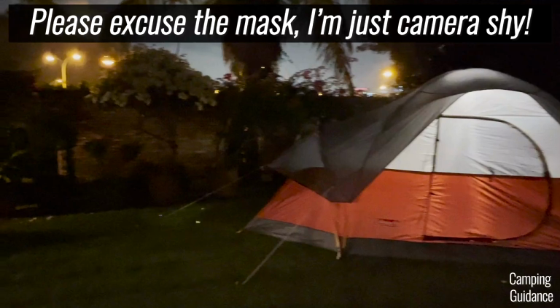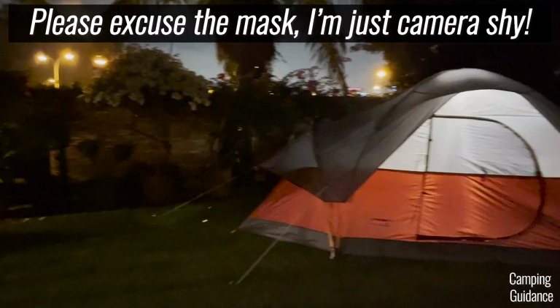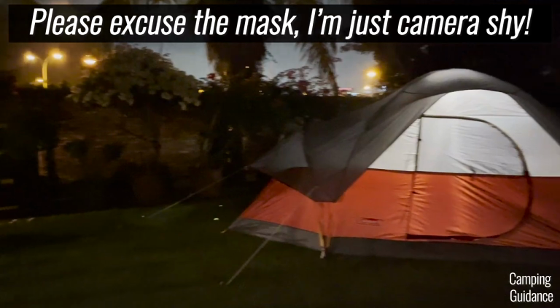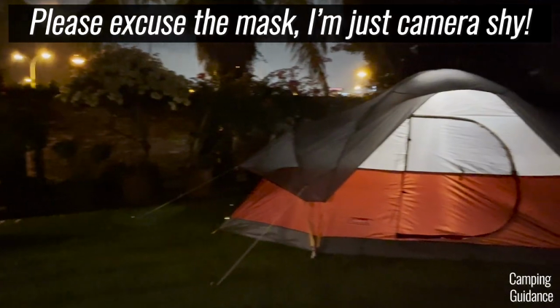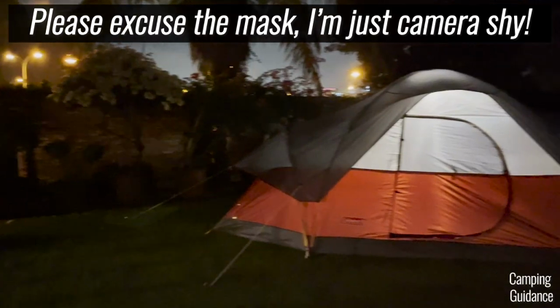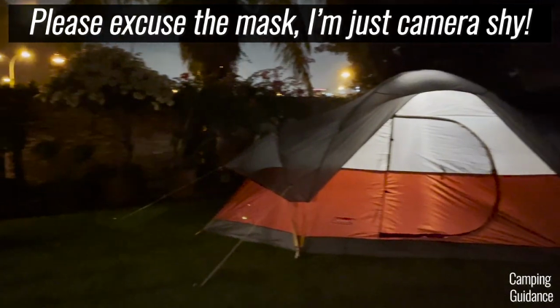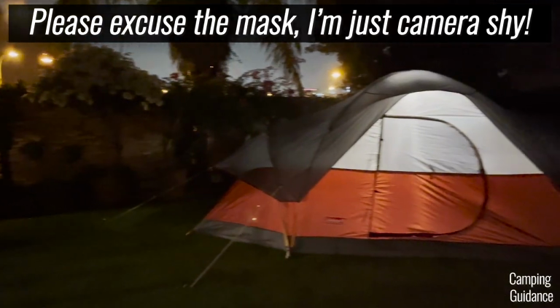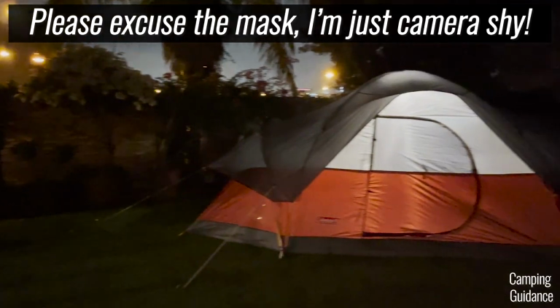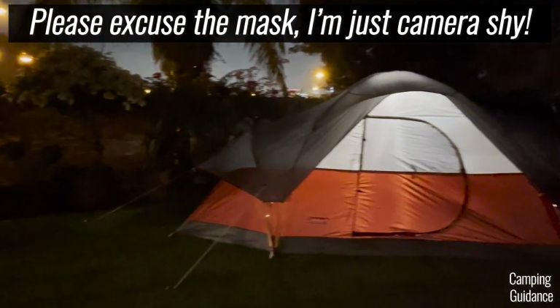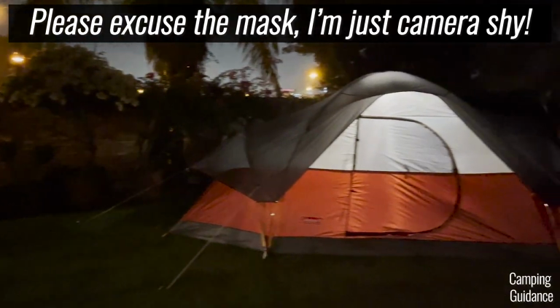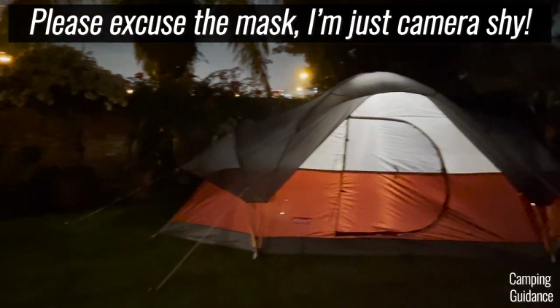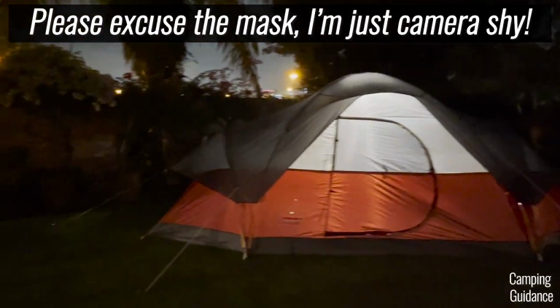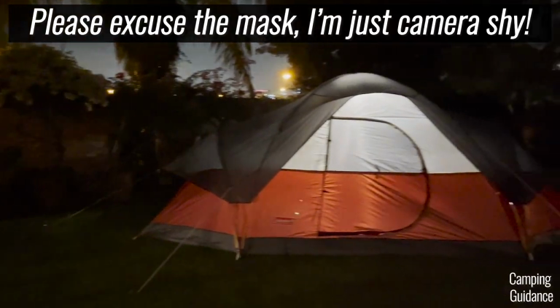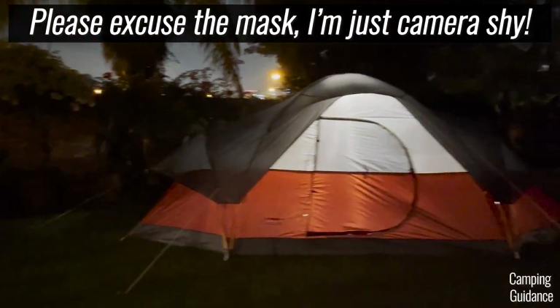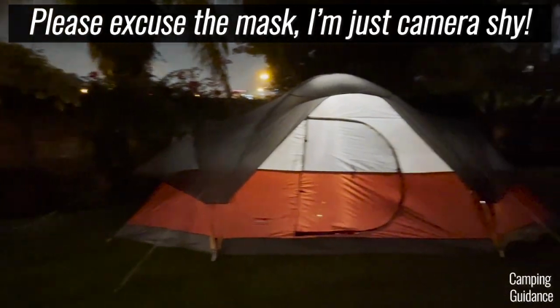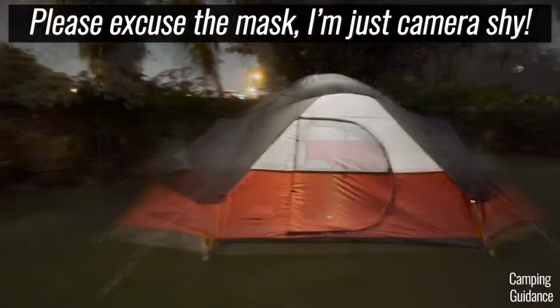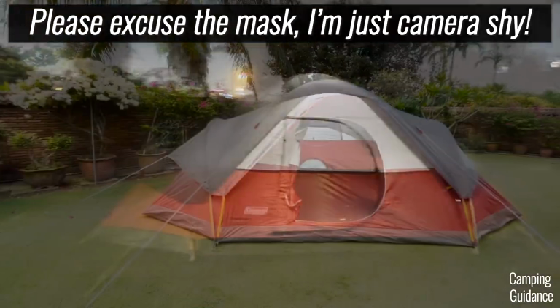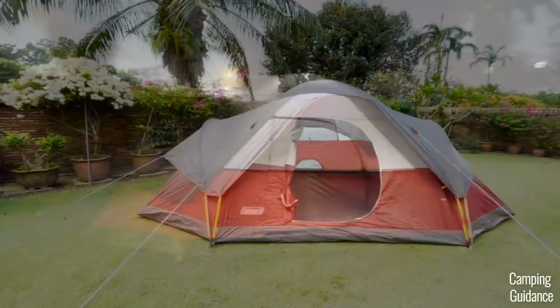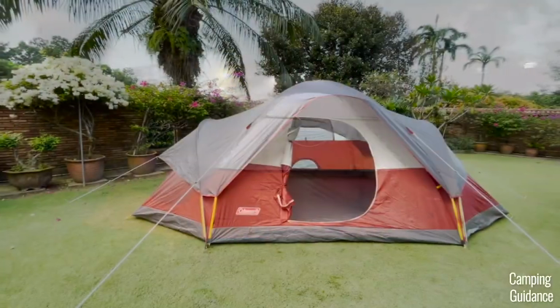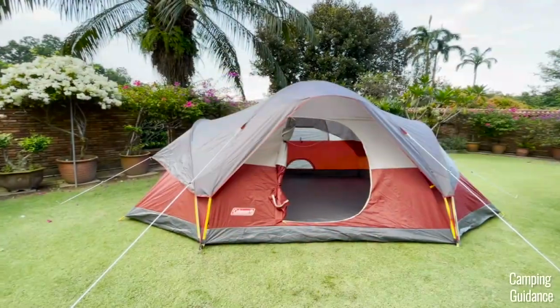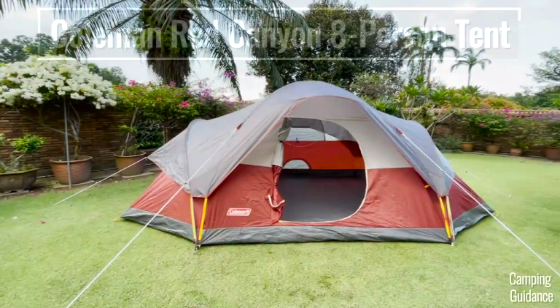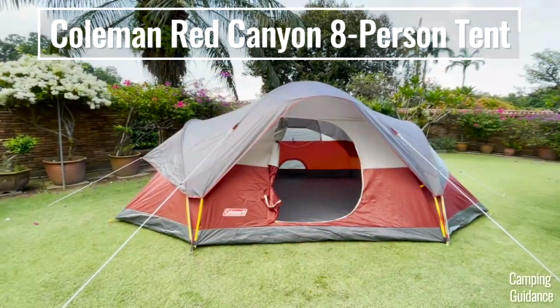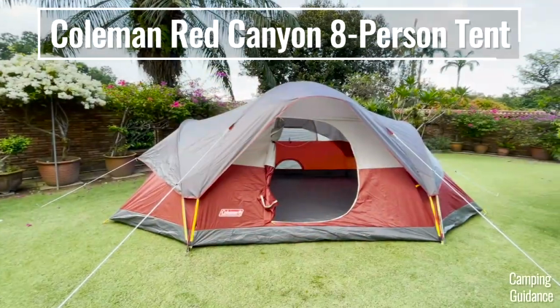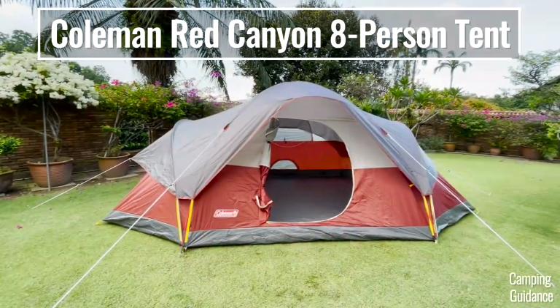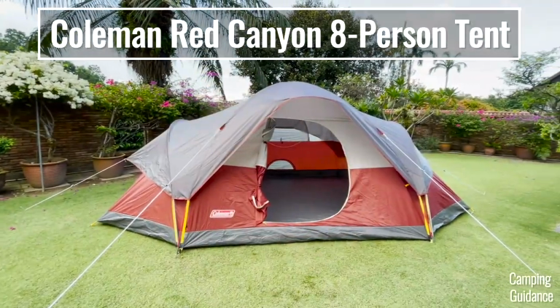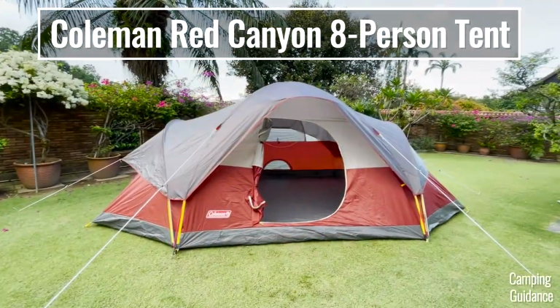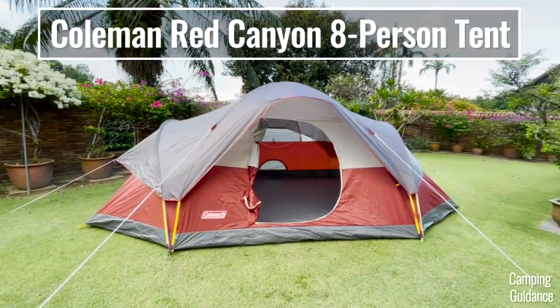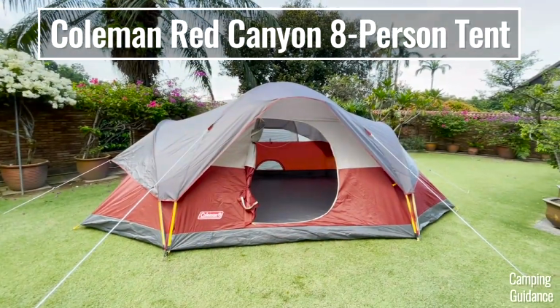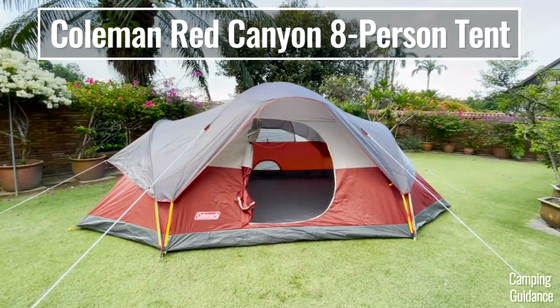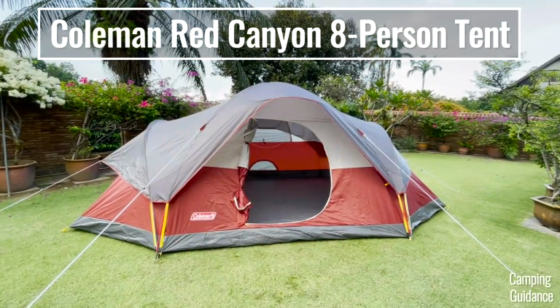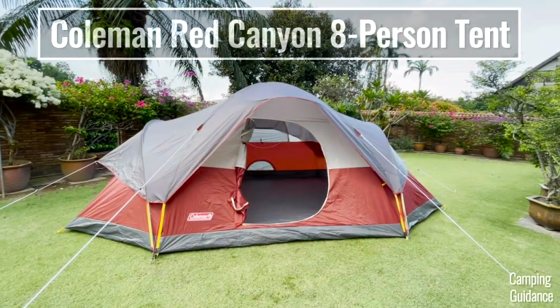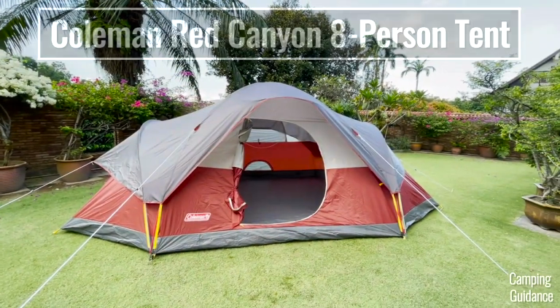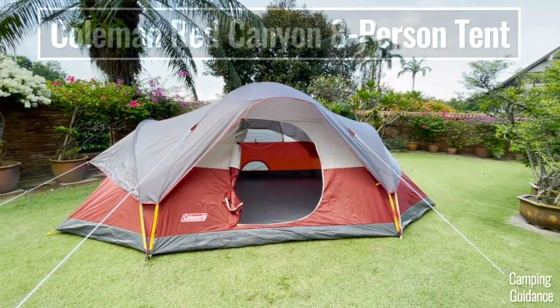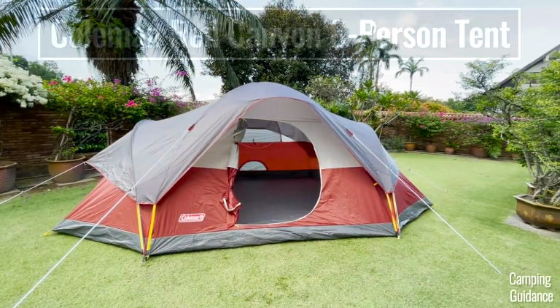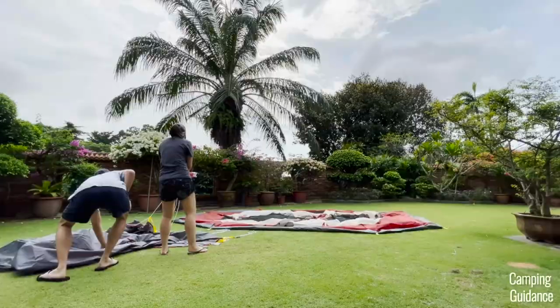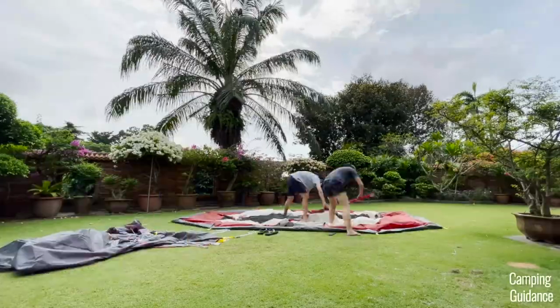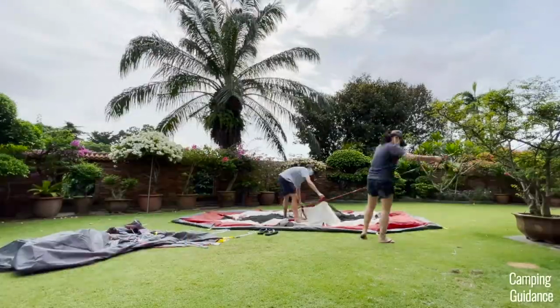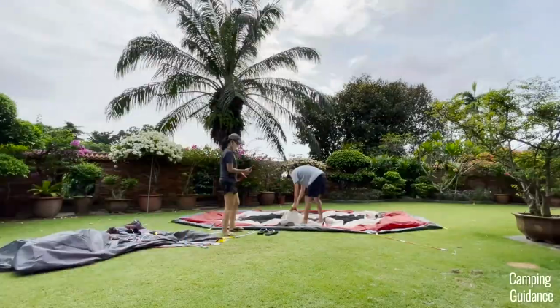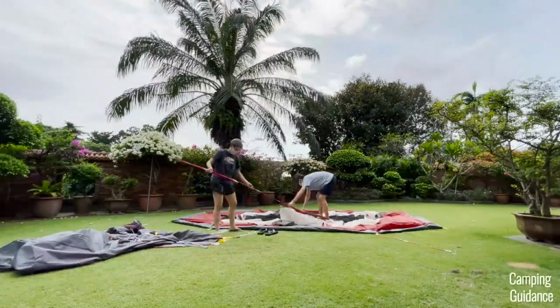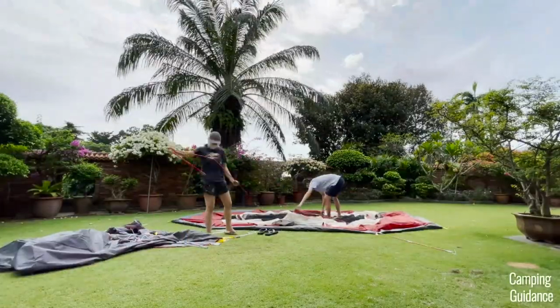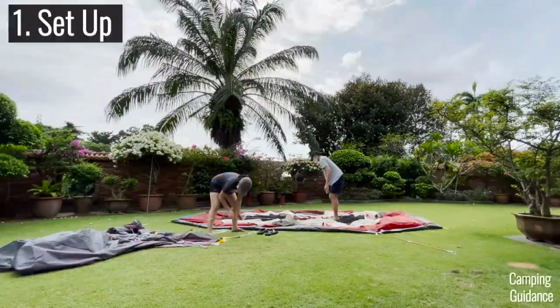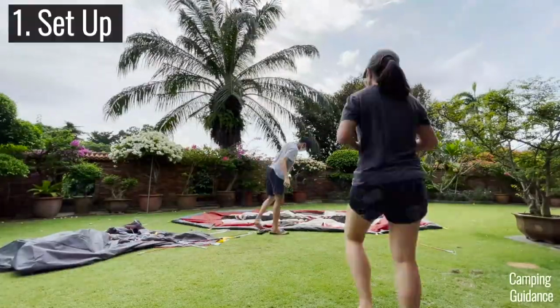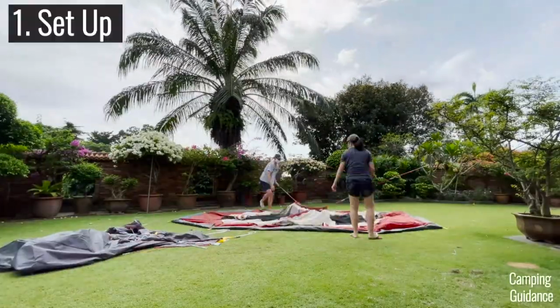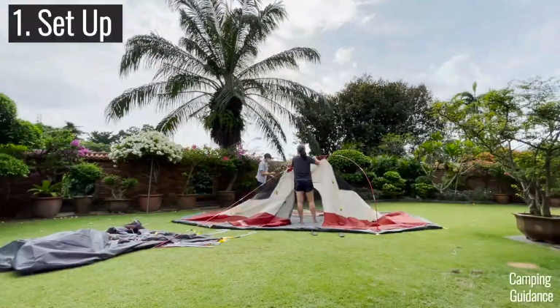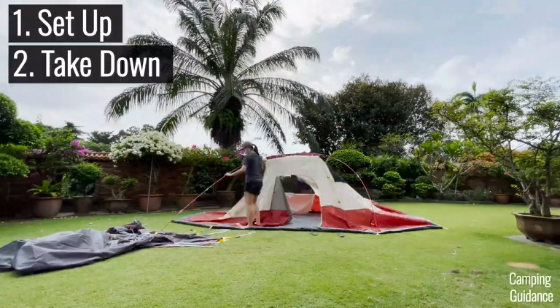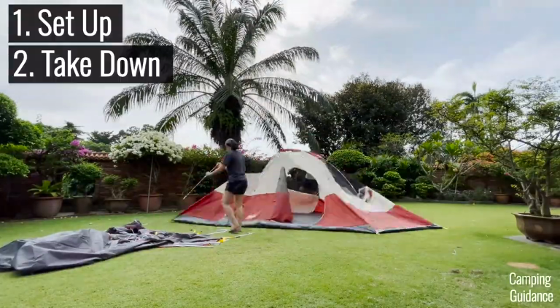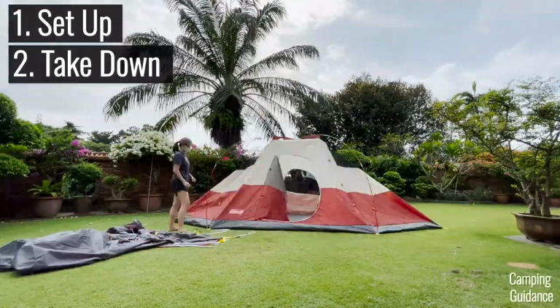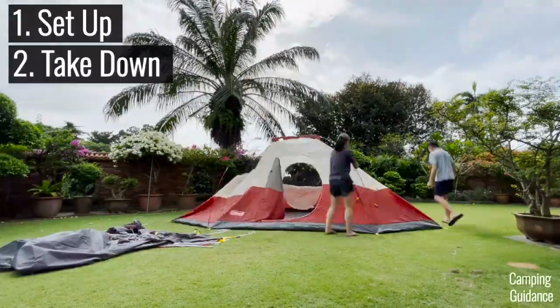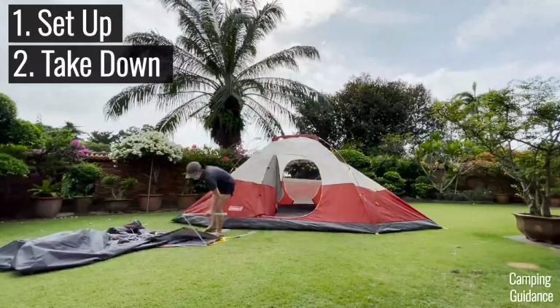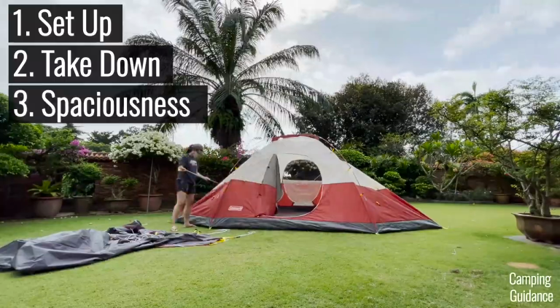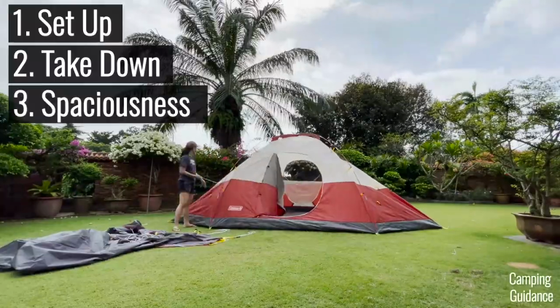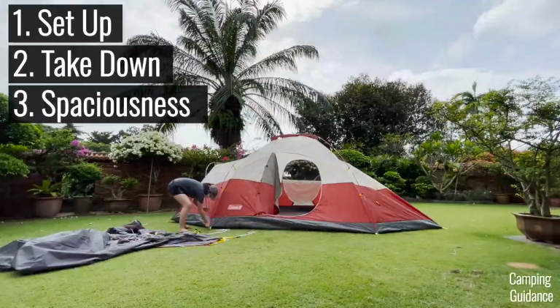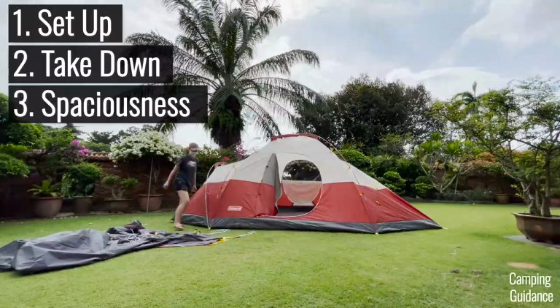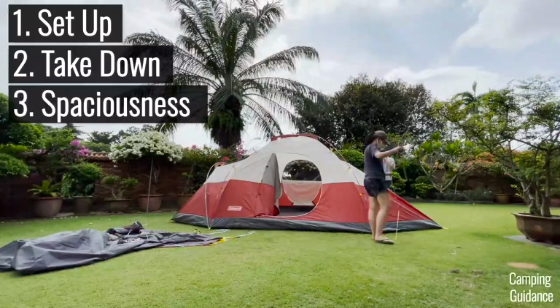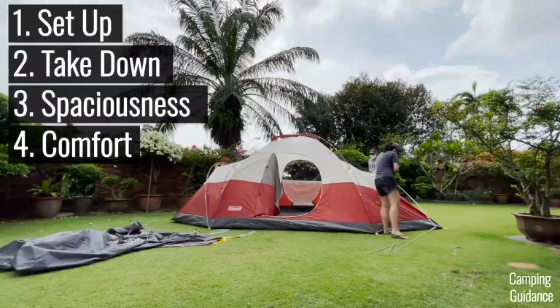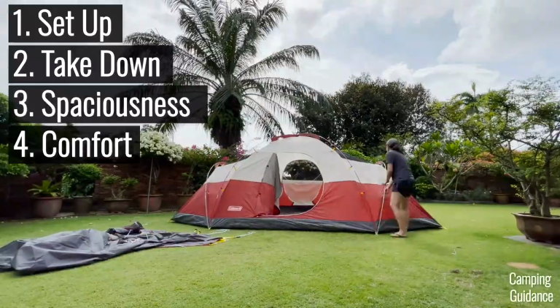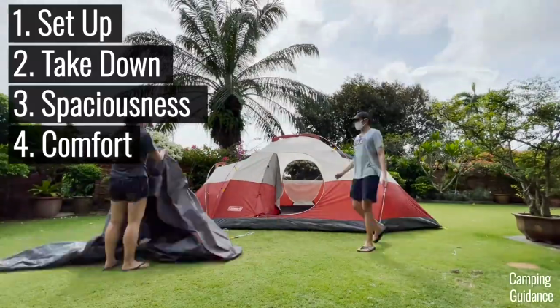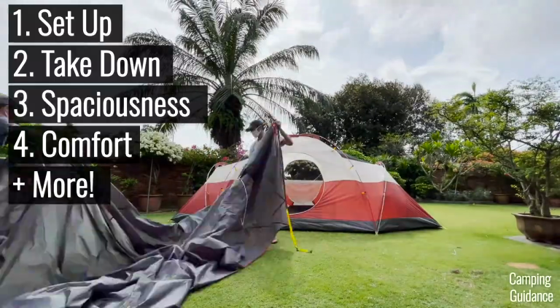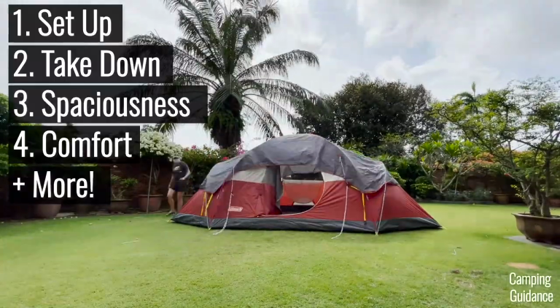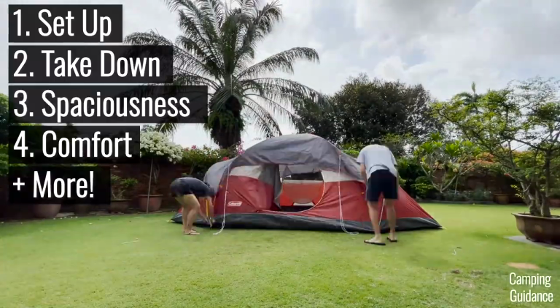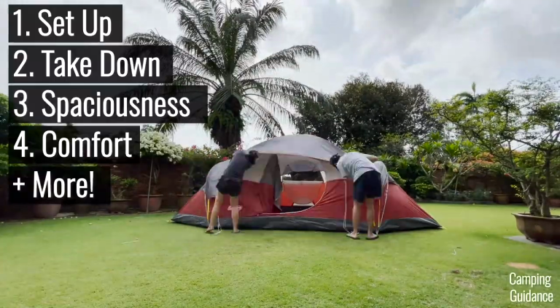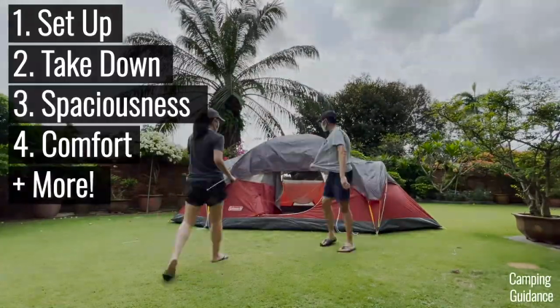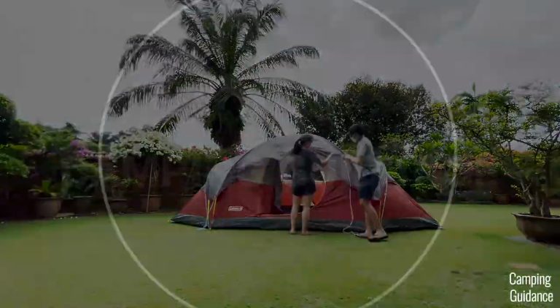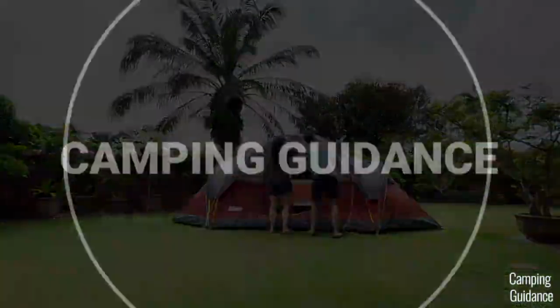In this video, we'll be testing this Coleman Red Canyon 8-Person Tent for its ease of setup, takedown, spaciousness, comfort, and more.